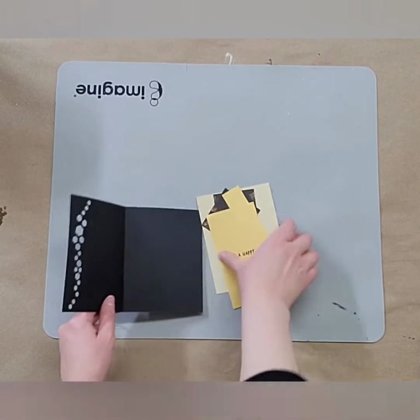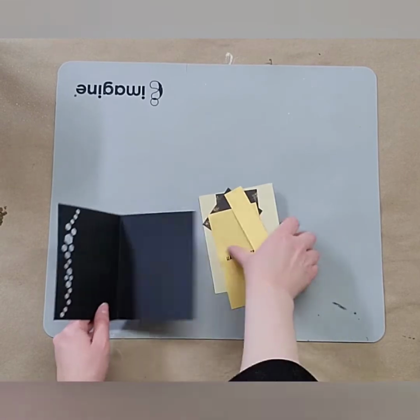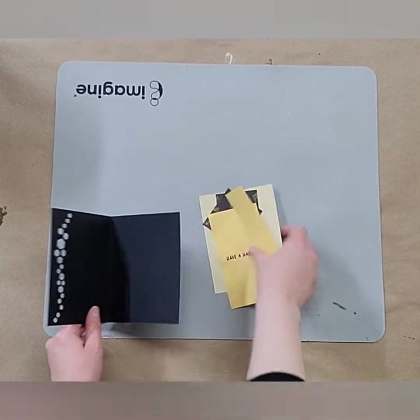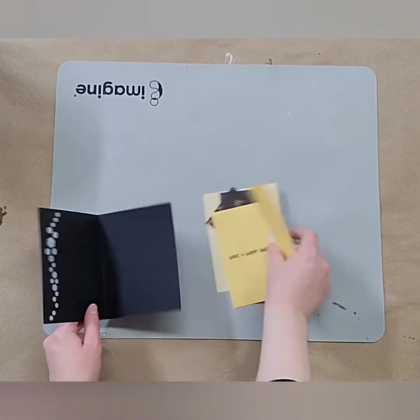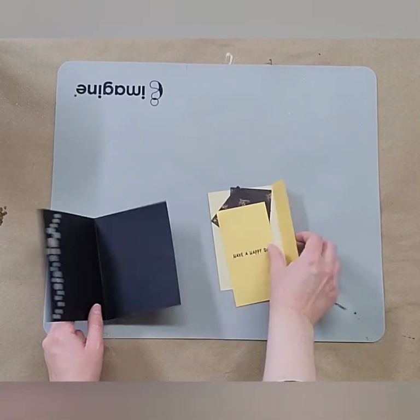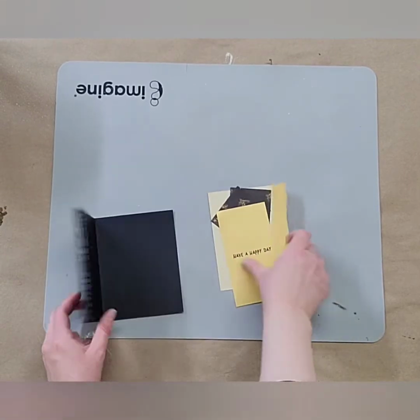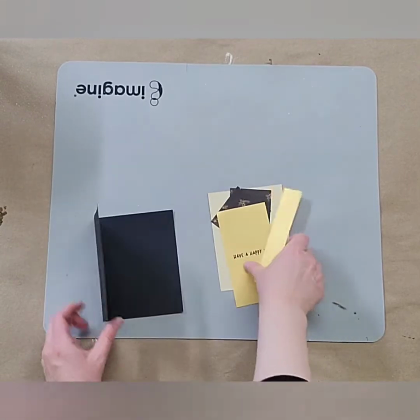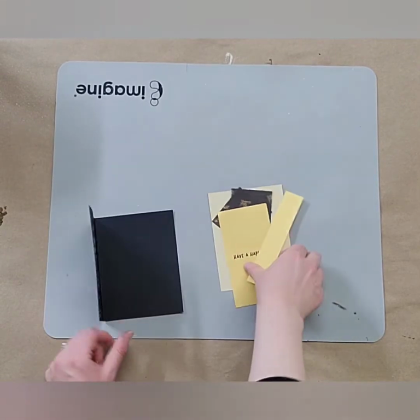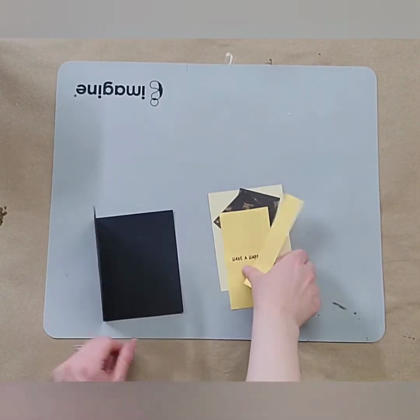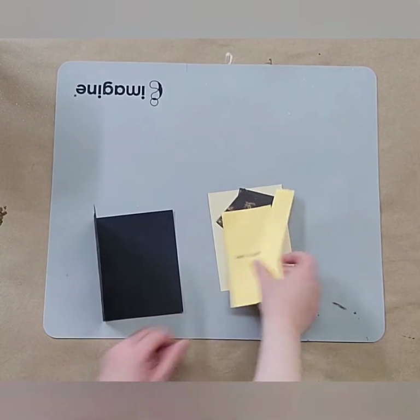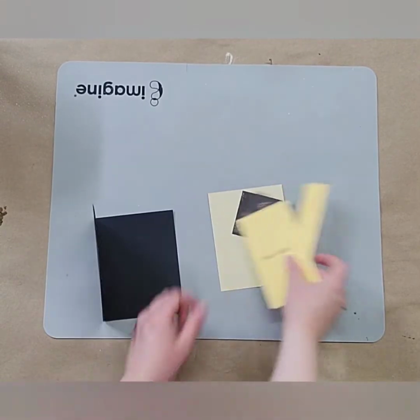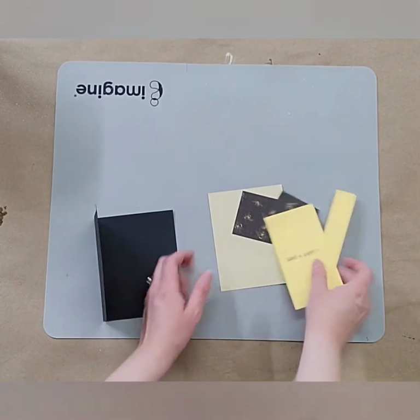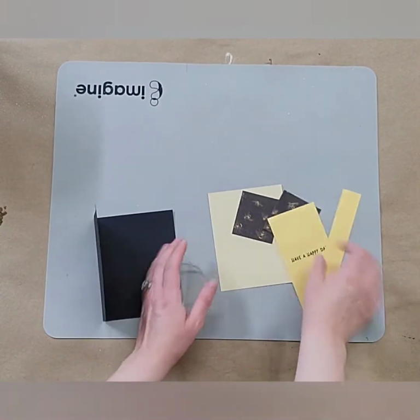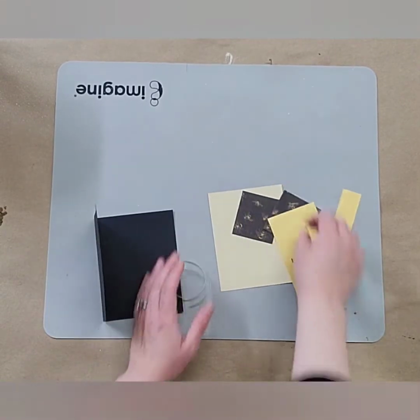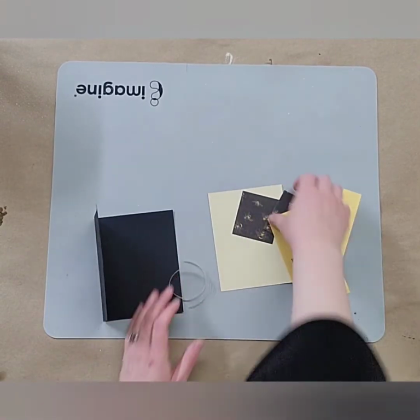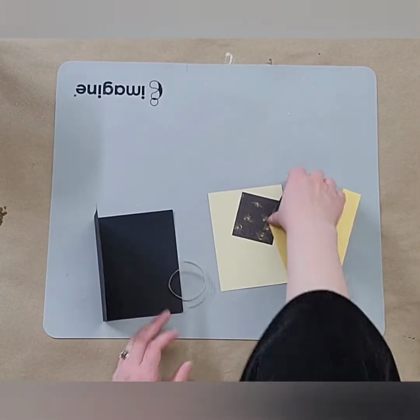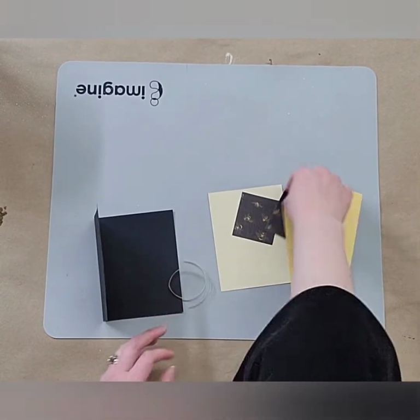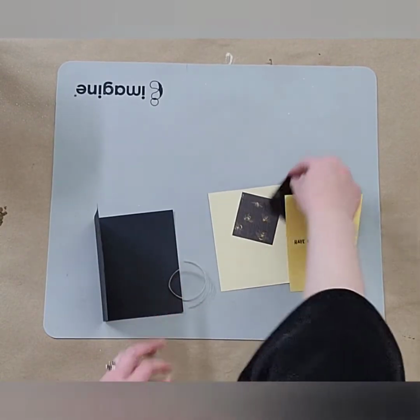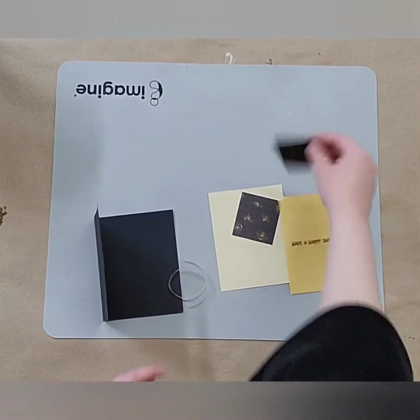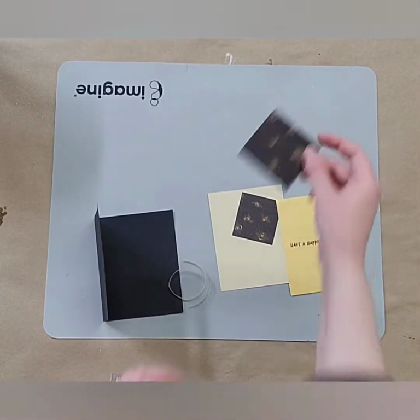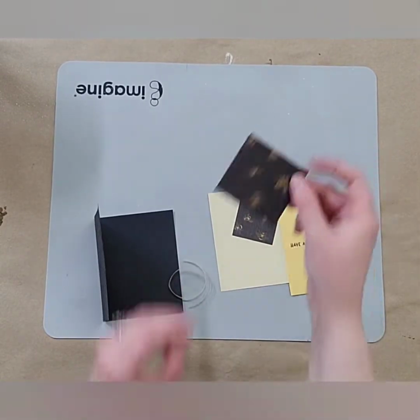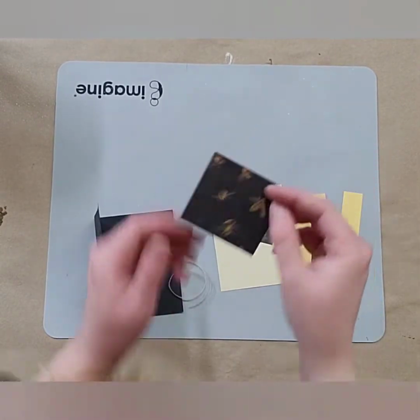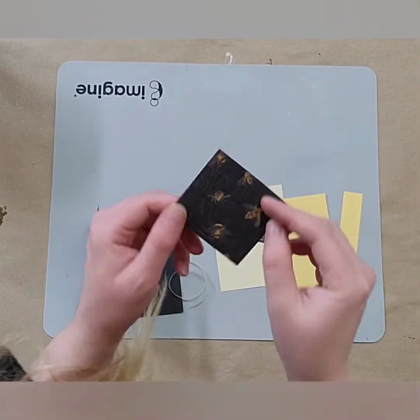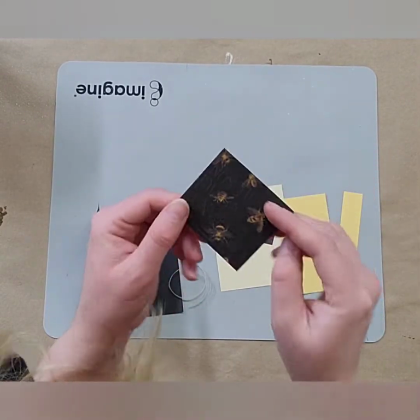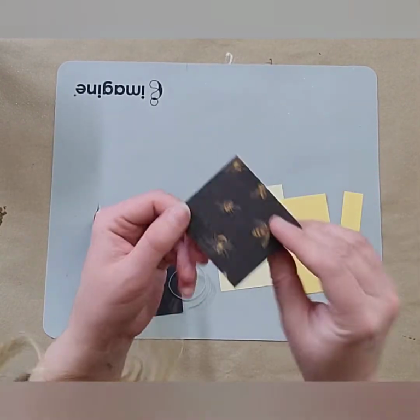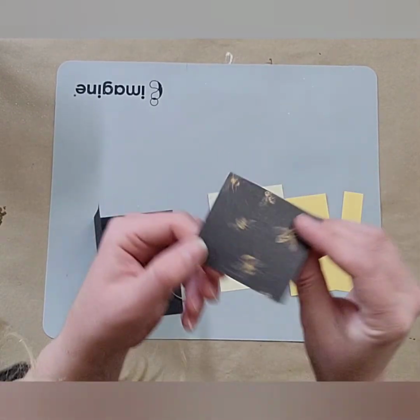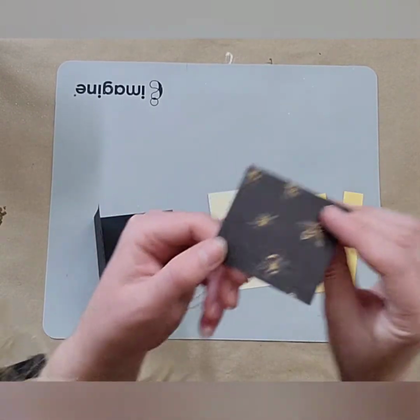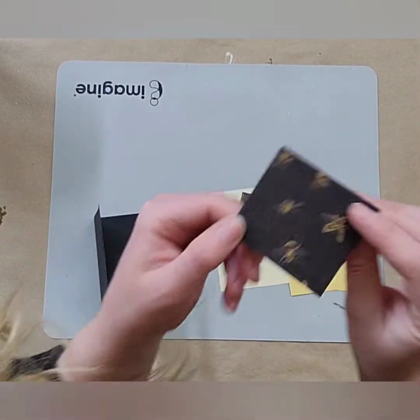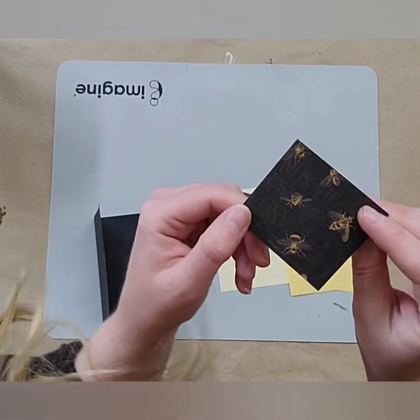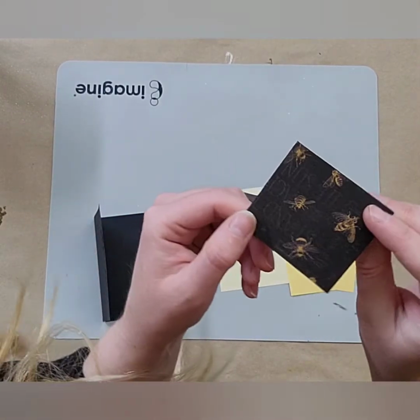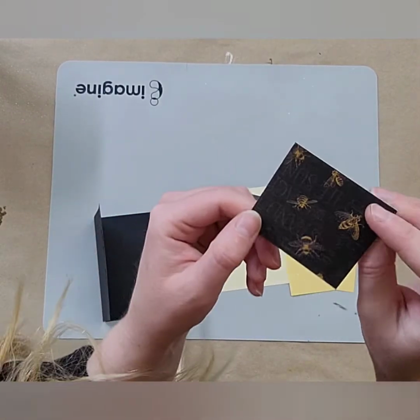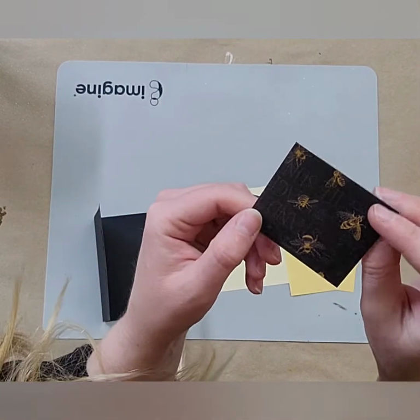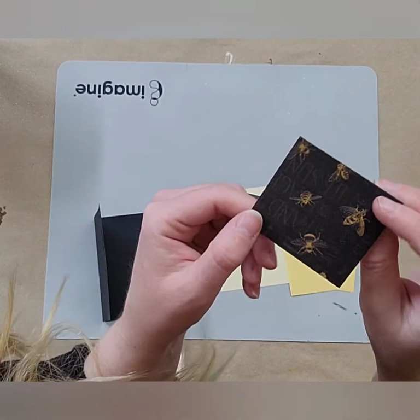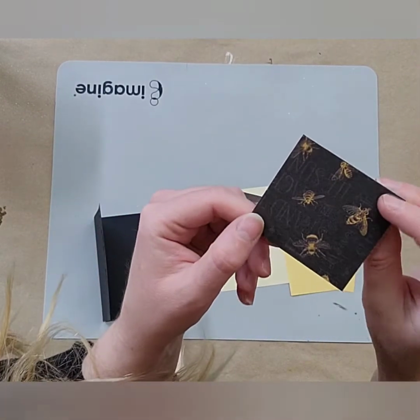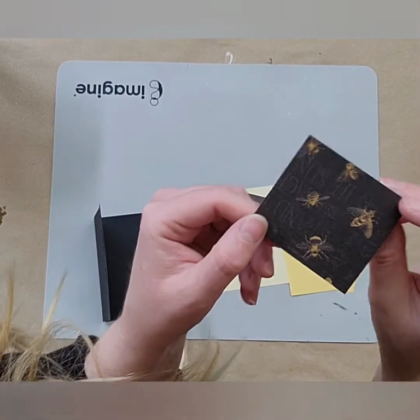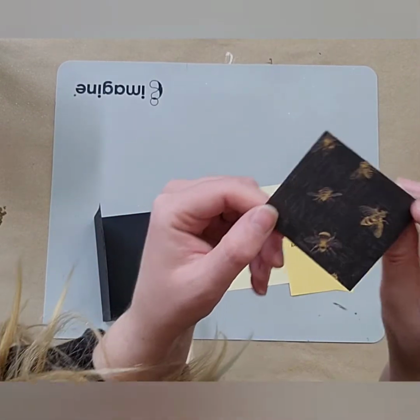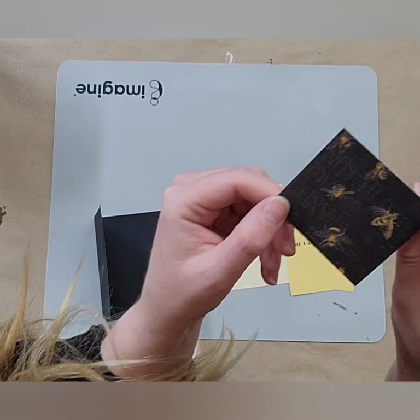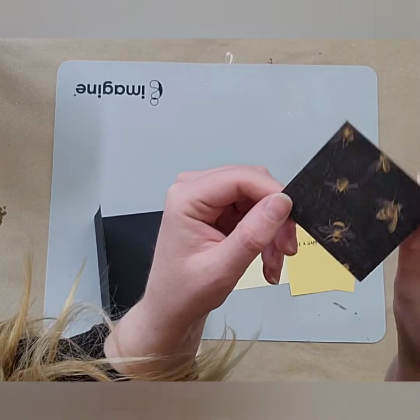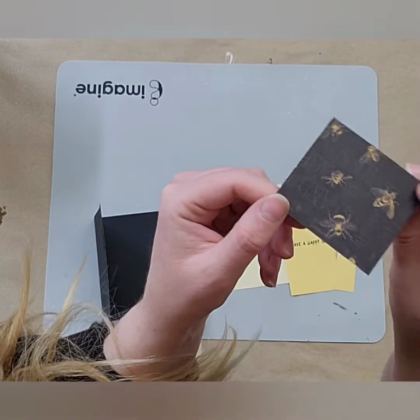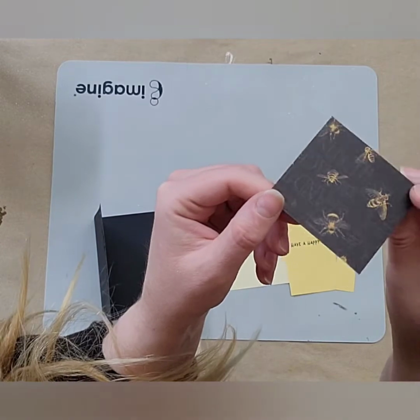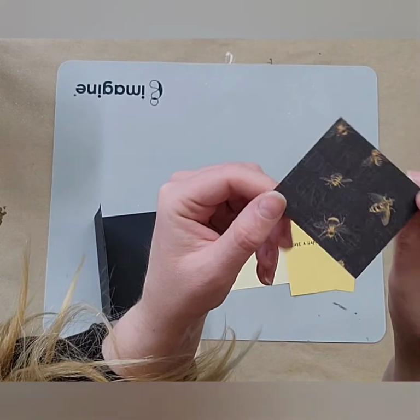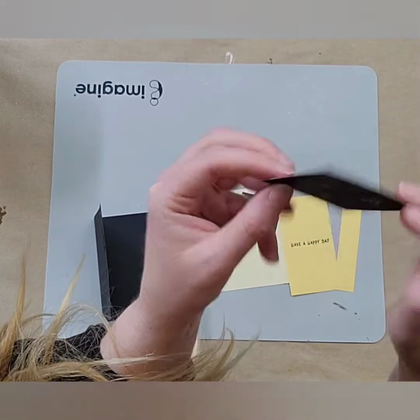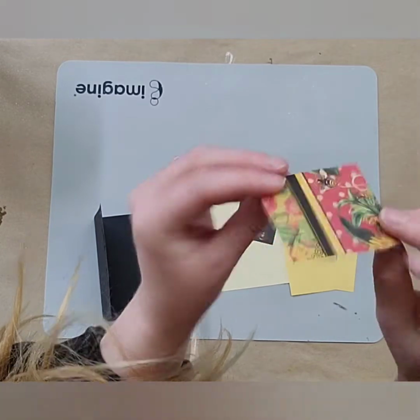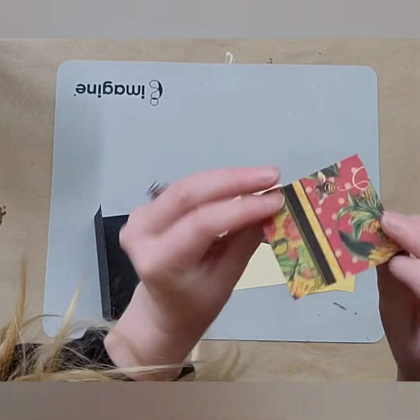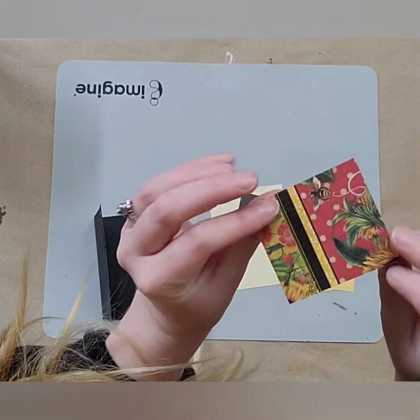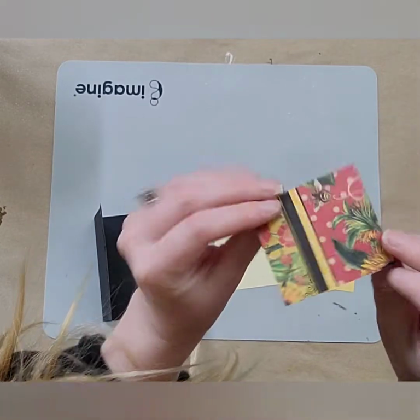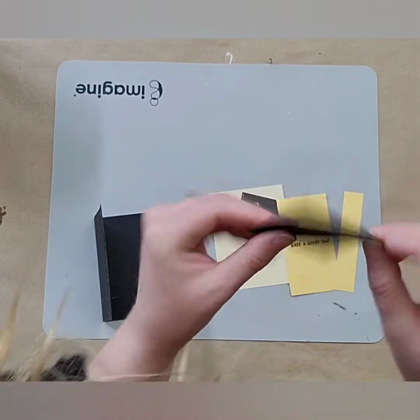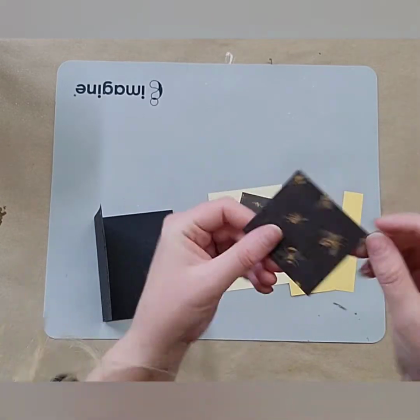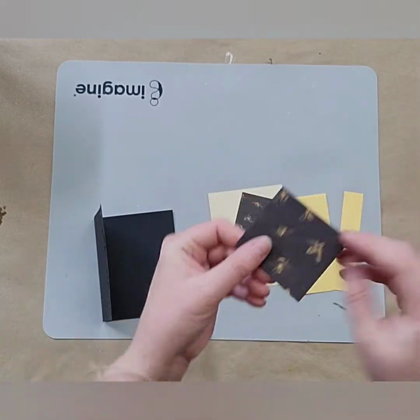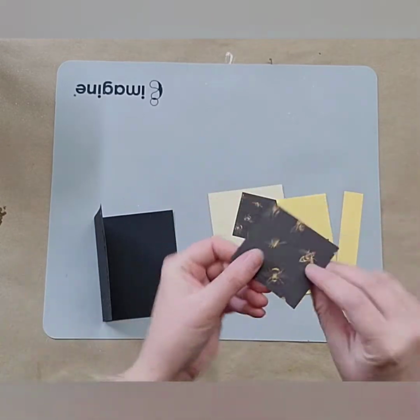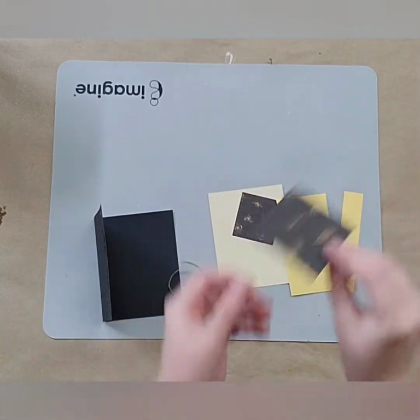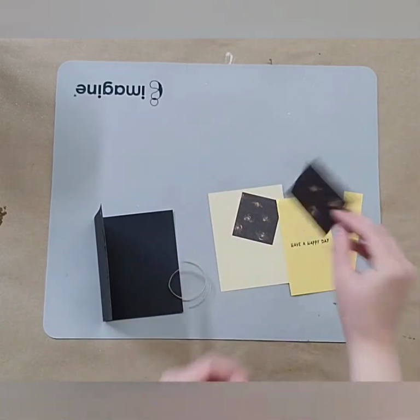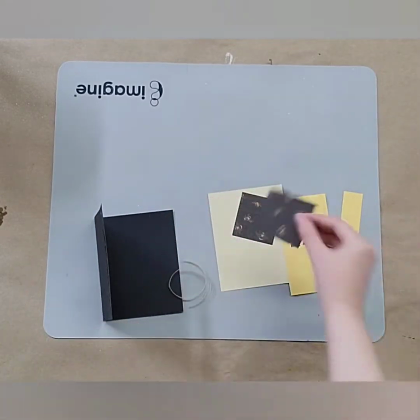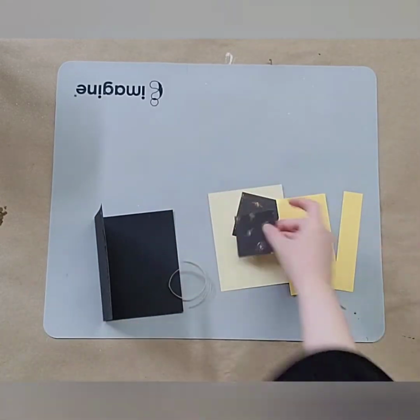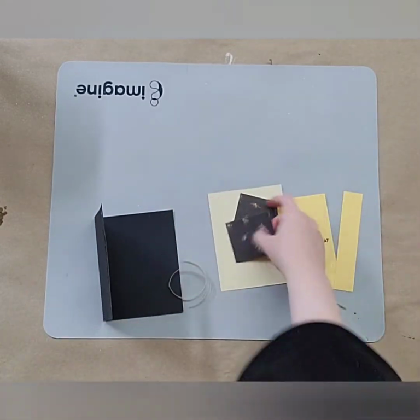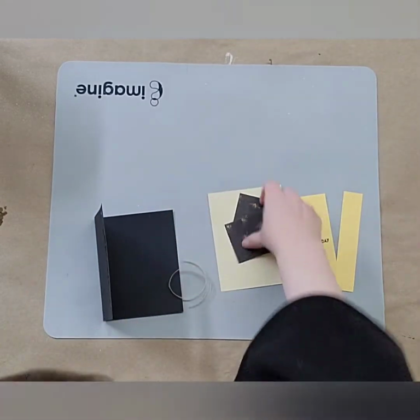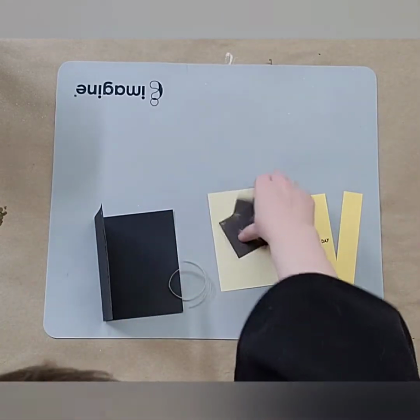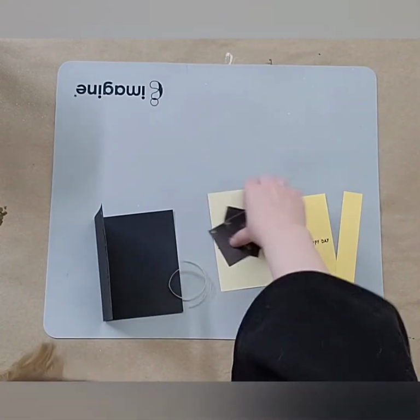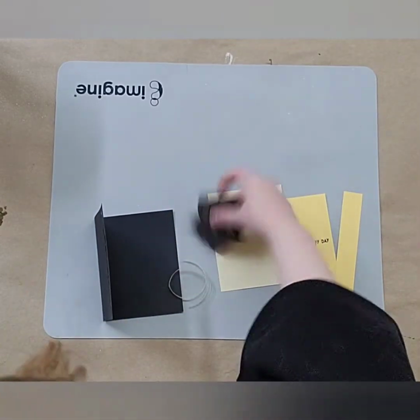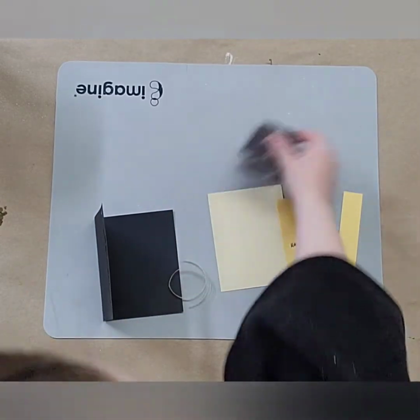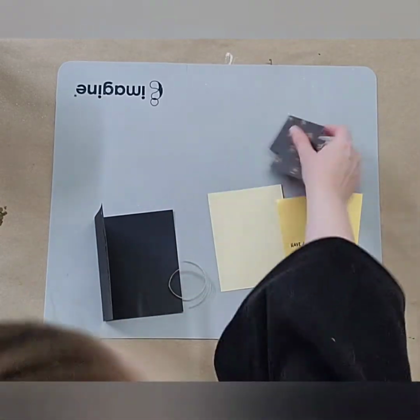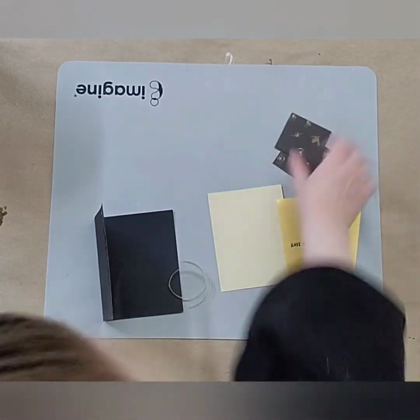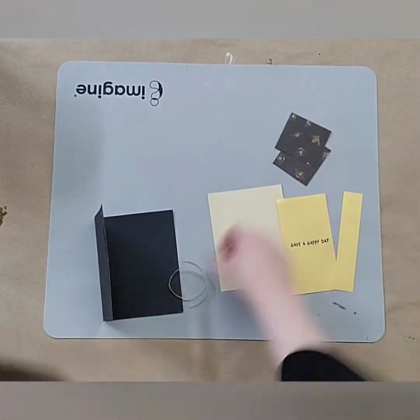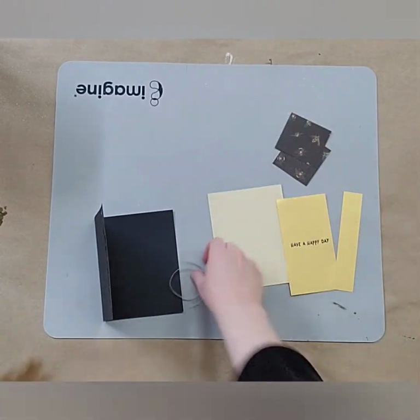I wanted to have a card that was kind of bee themed, so we're using this new bee paper which is so cute. Tiny little bees all over it. It's pretty fun, double-sided as always.